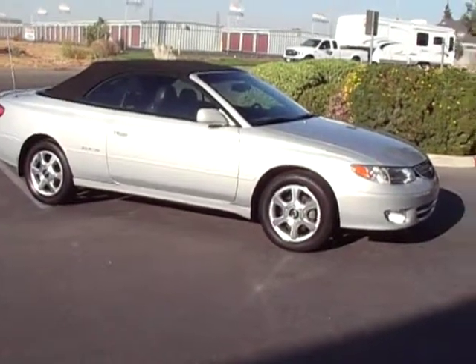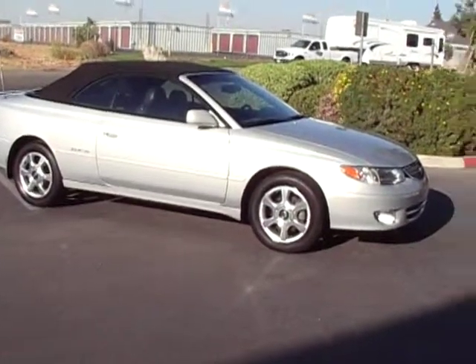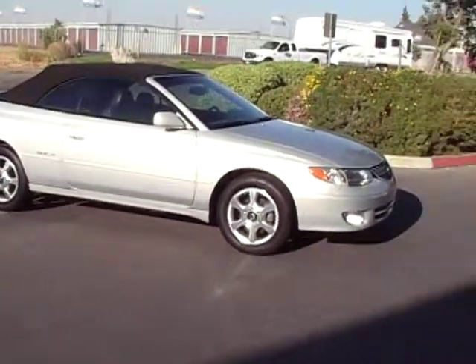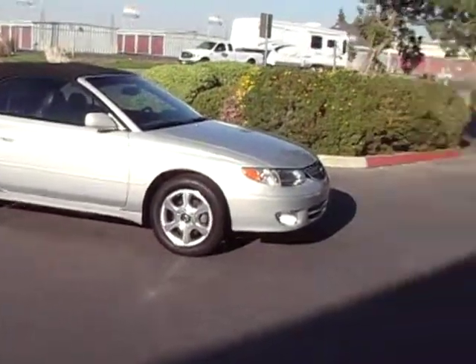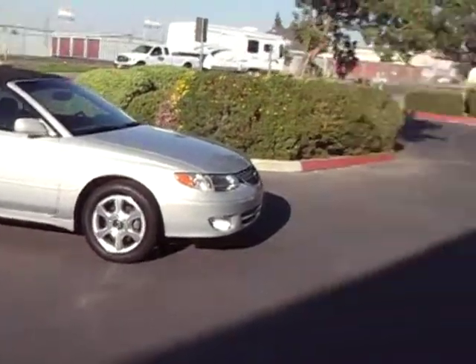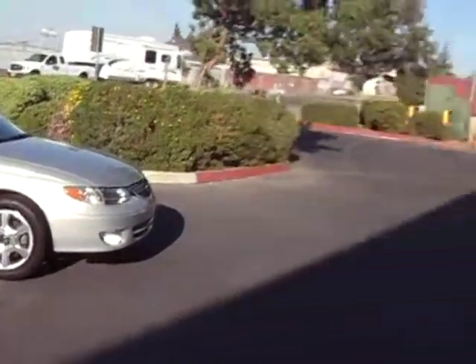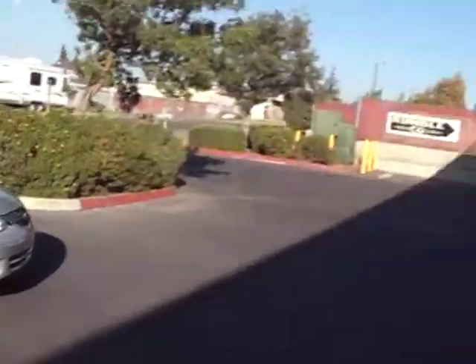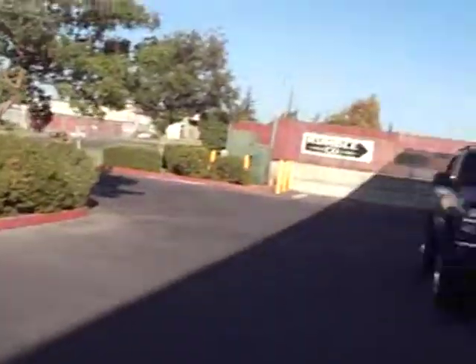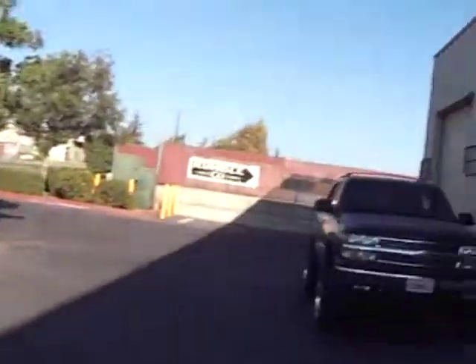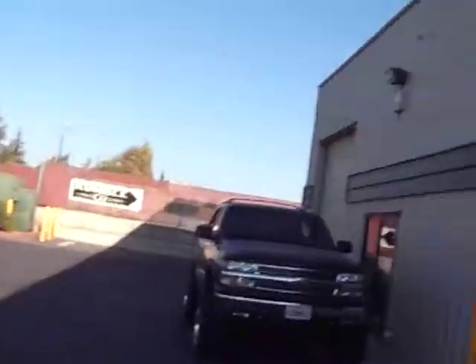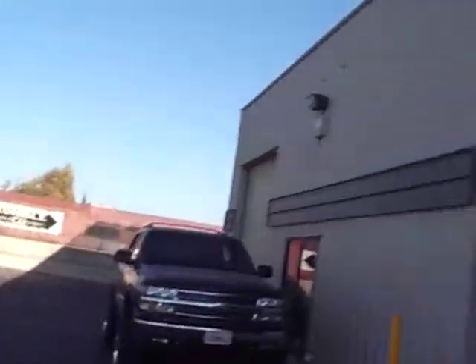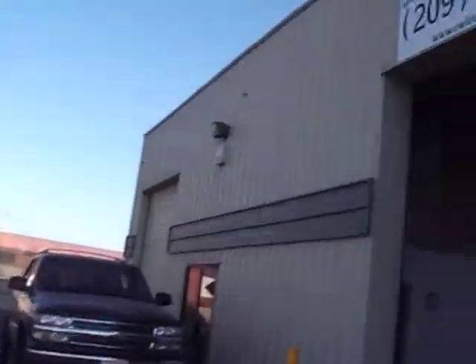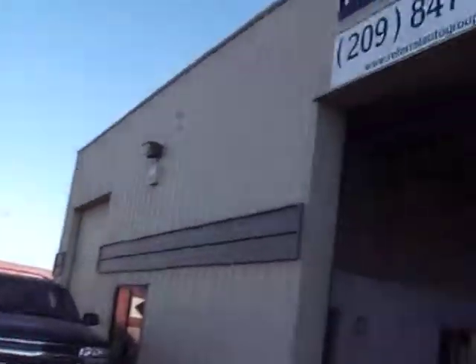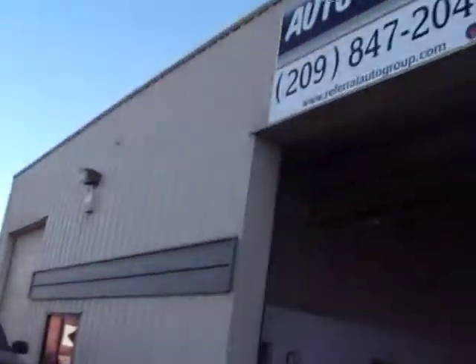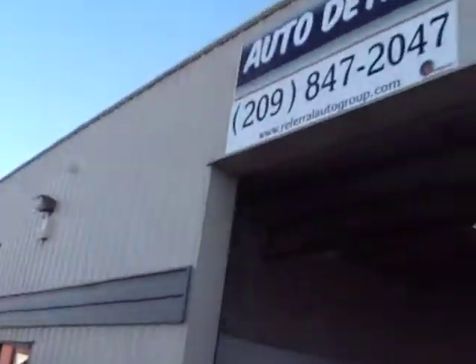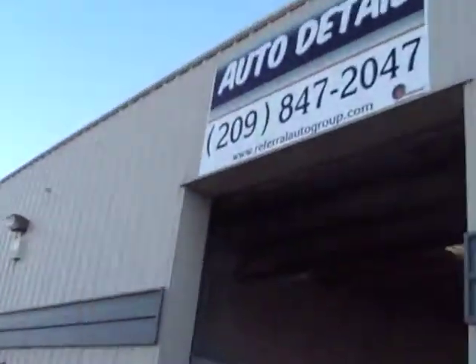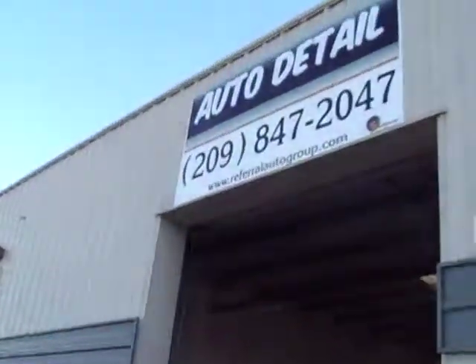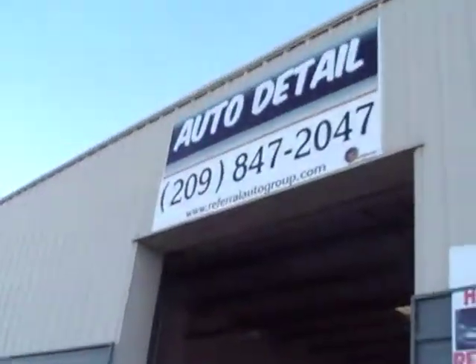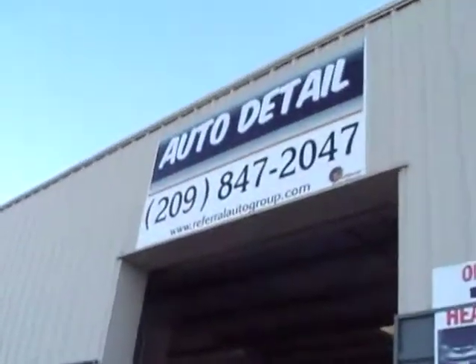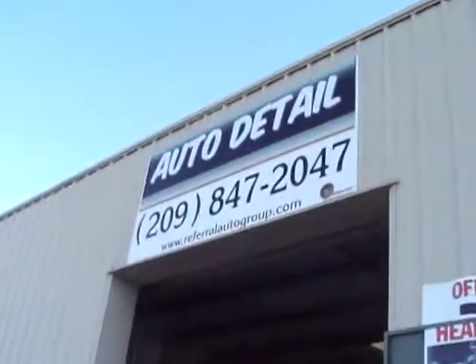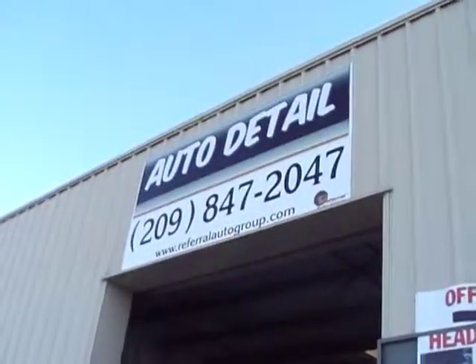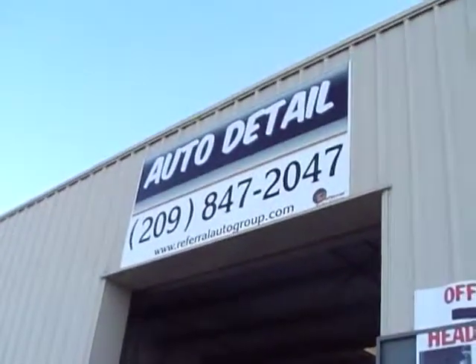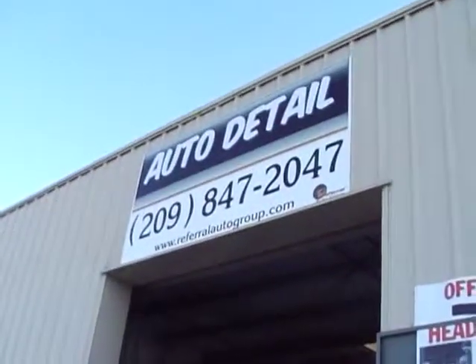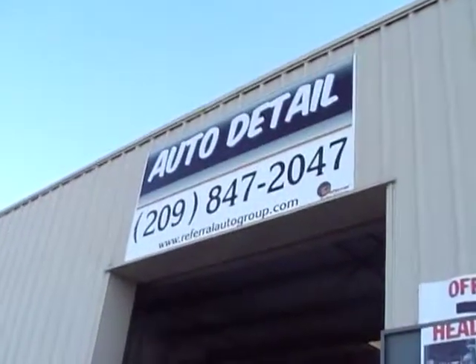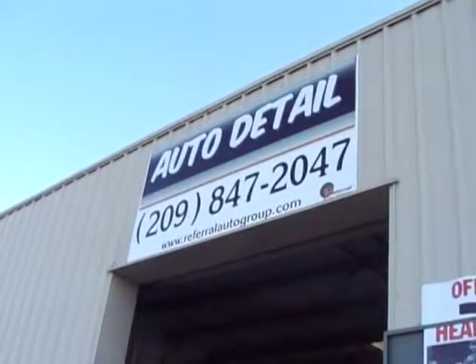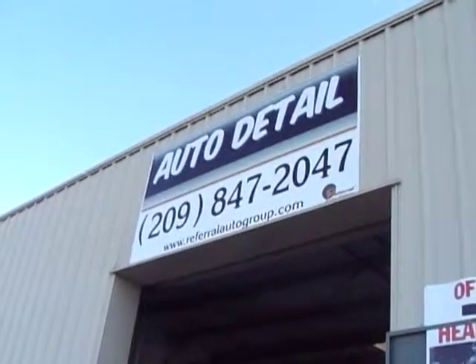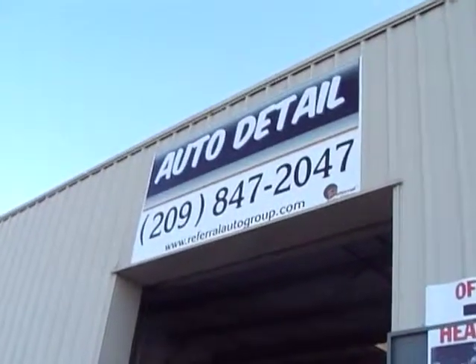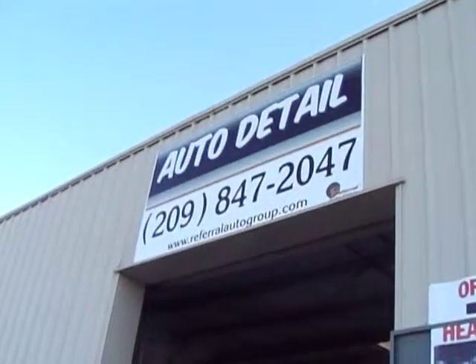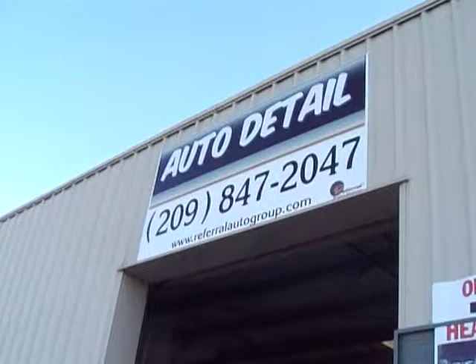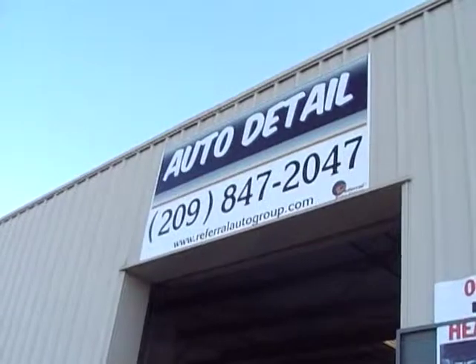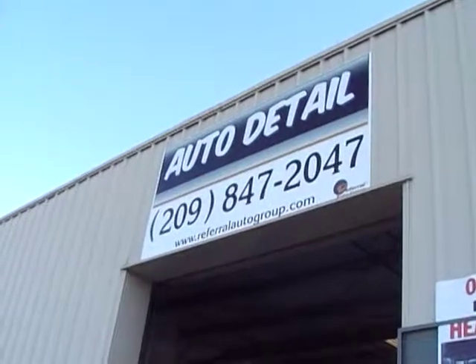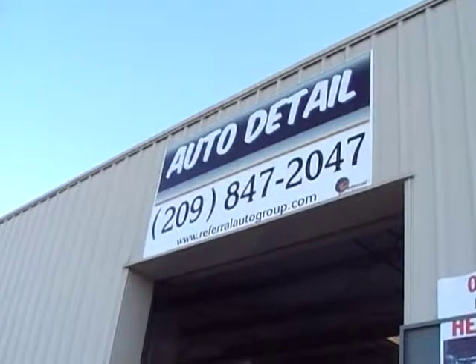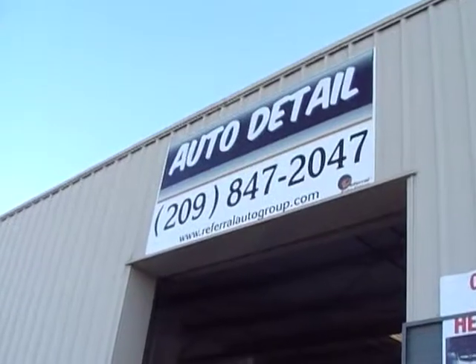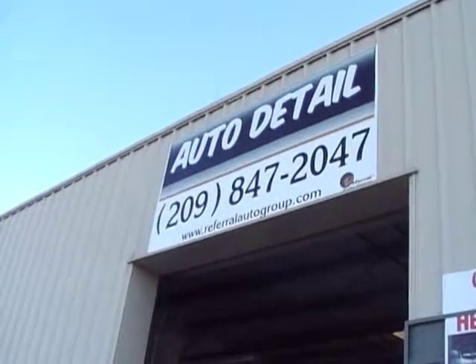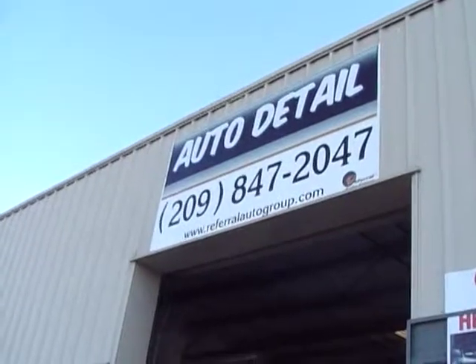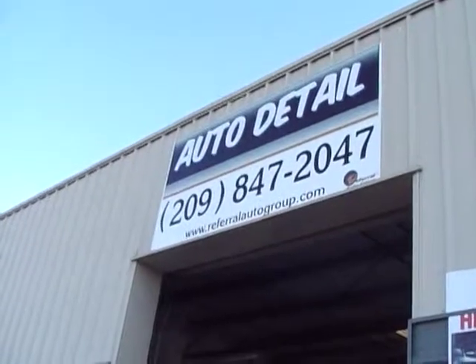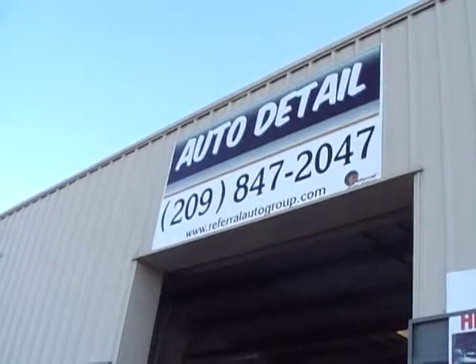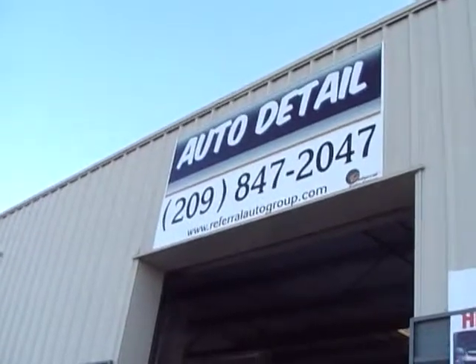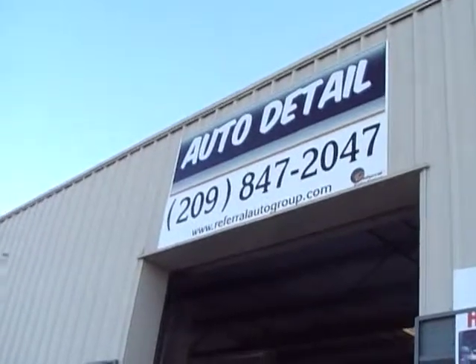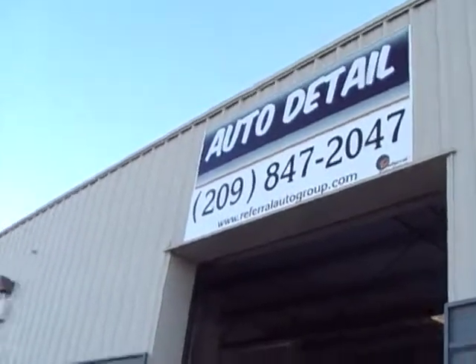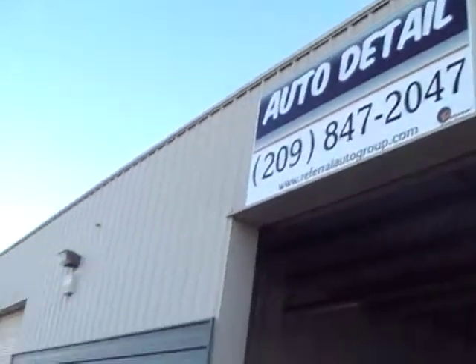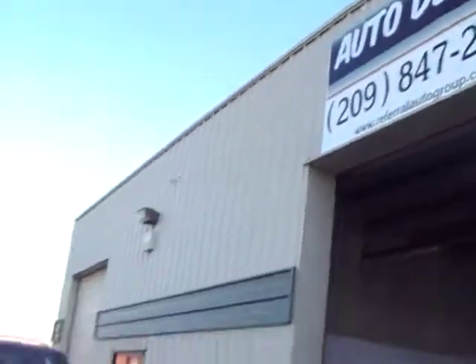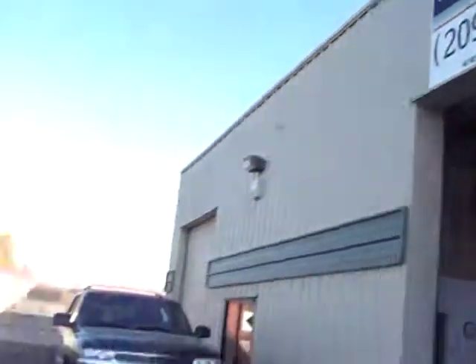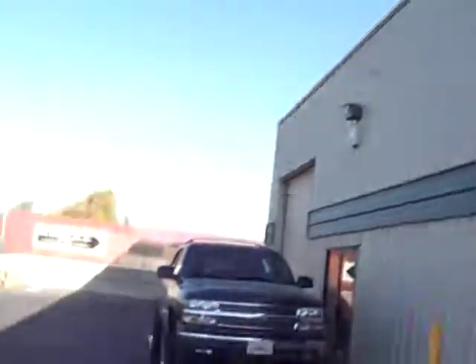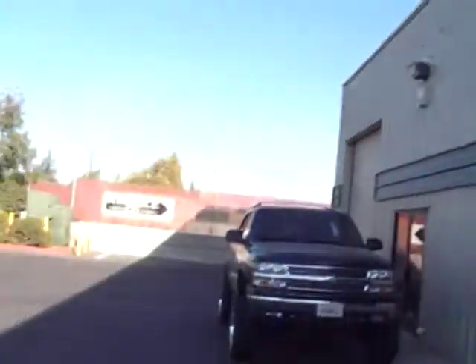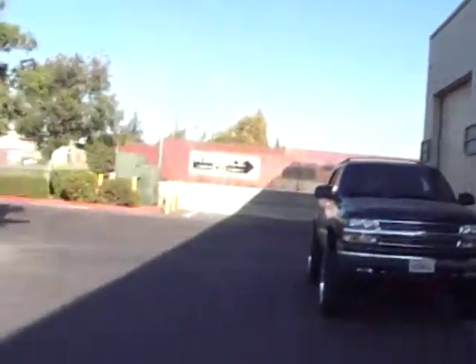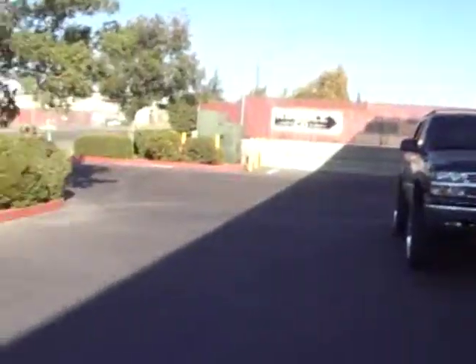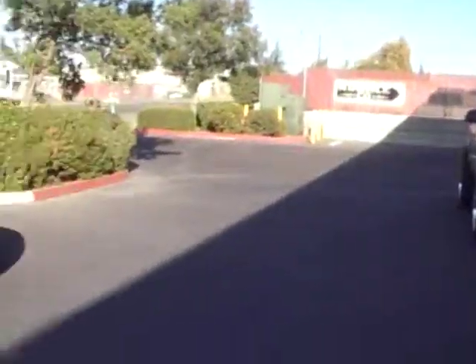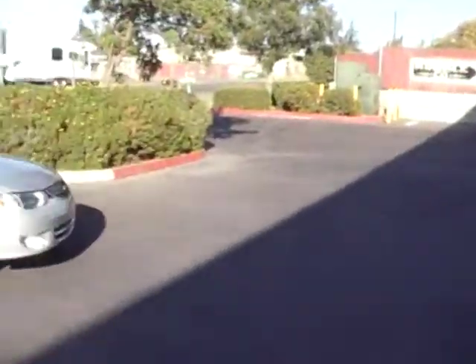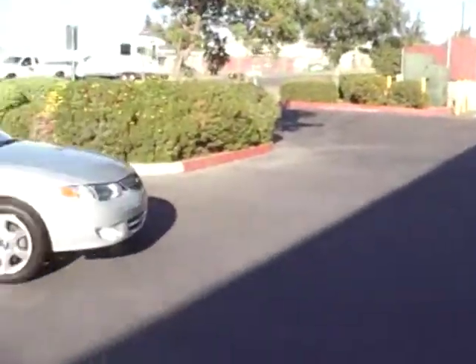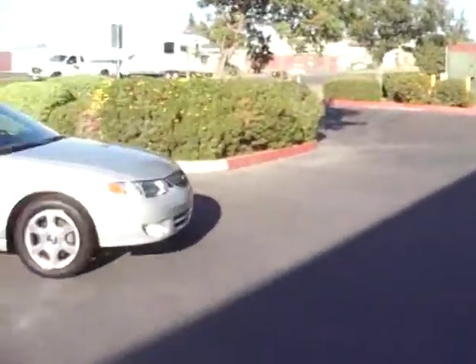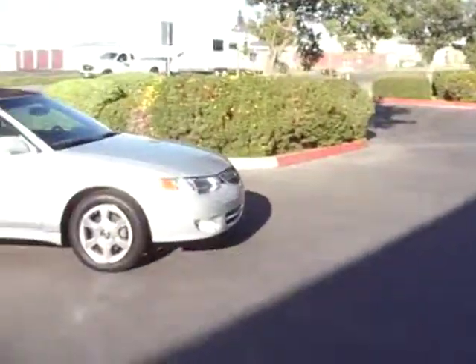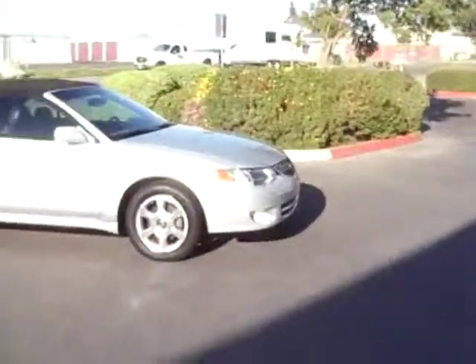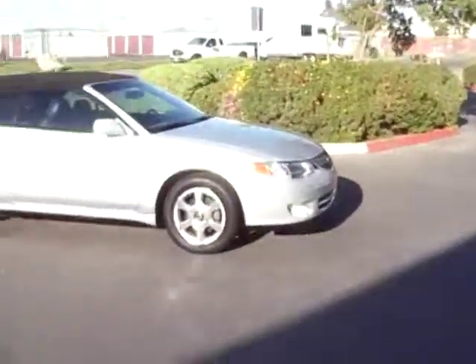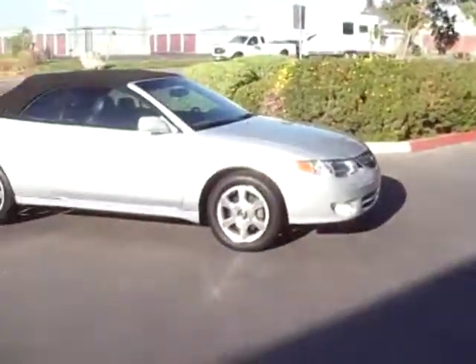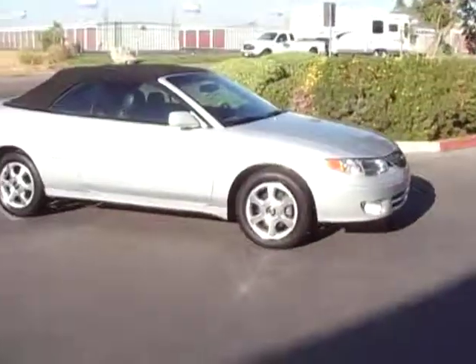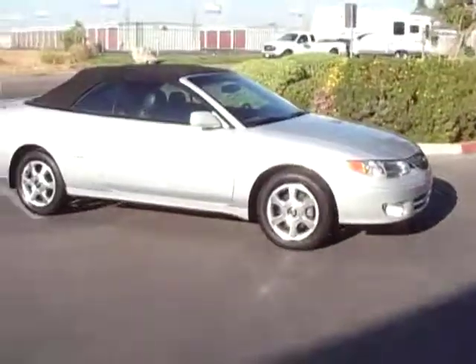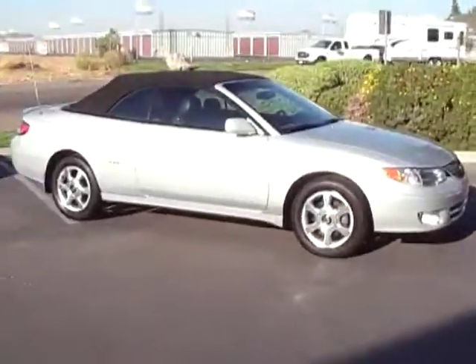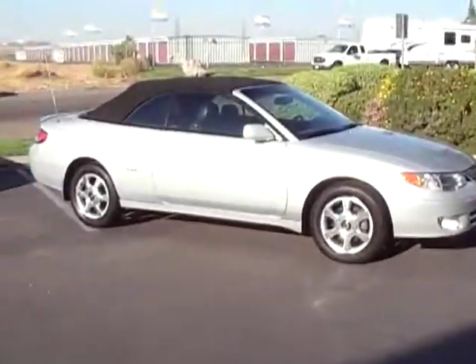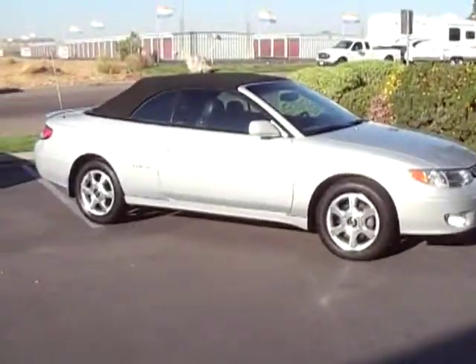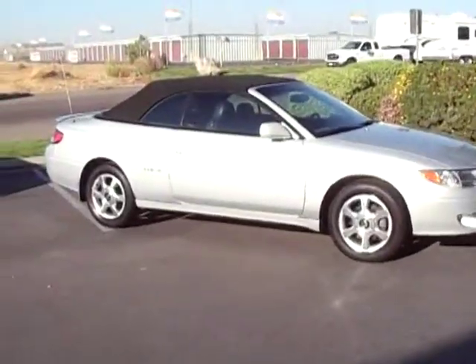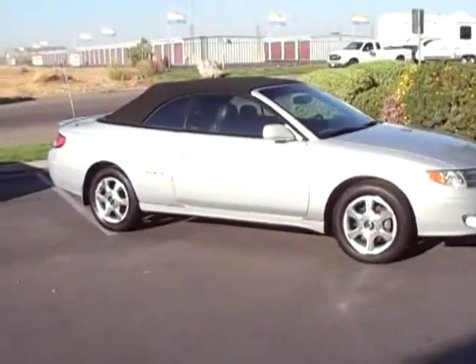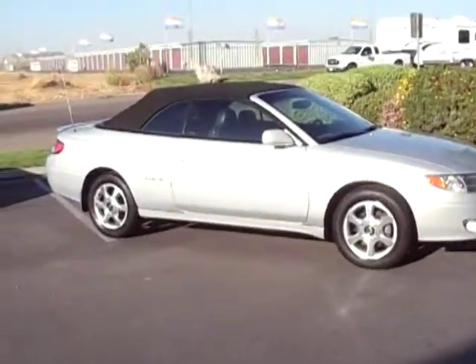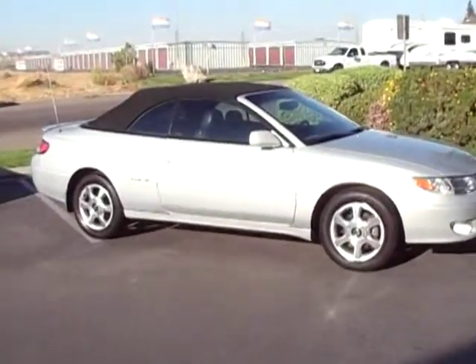As a side note, this car was detailed by Referral Auto Group Detail Department. Give us a call if you're looking for a detail. As always, thanks for watching. Thank you.